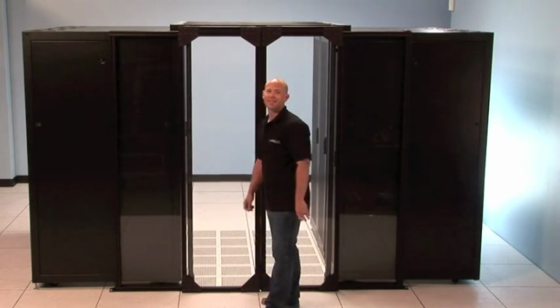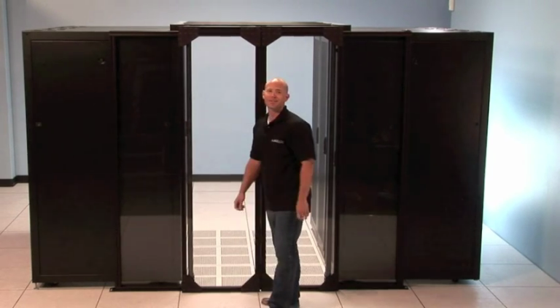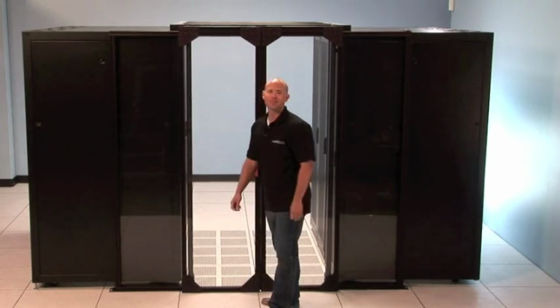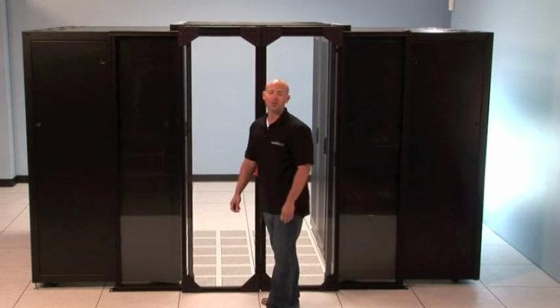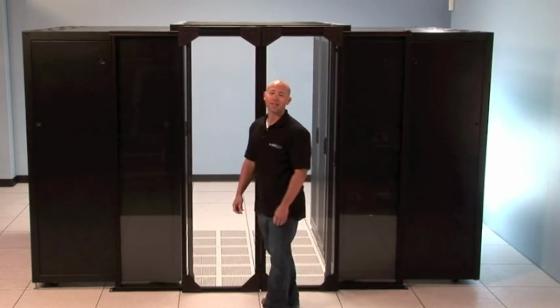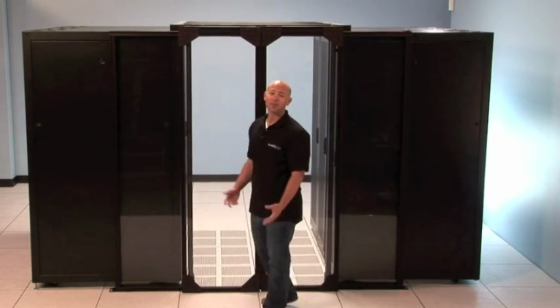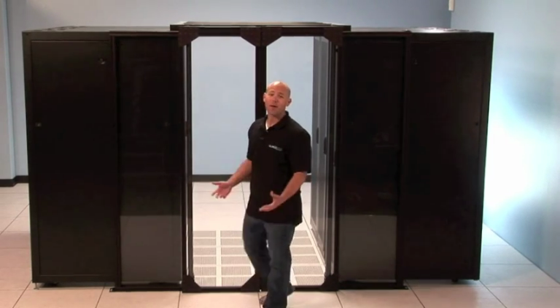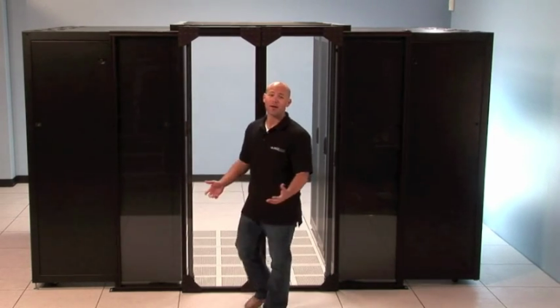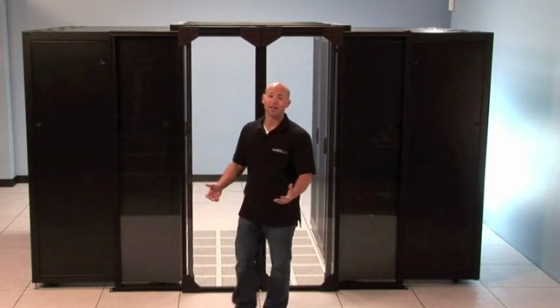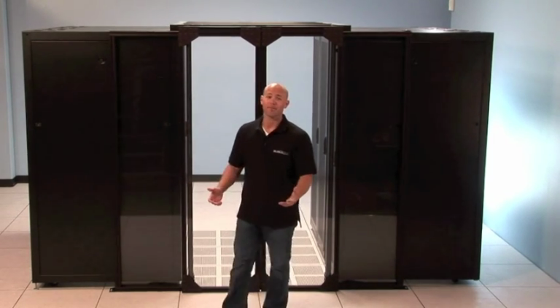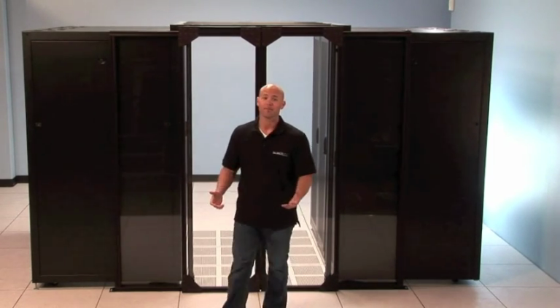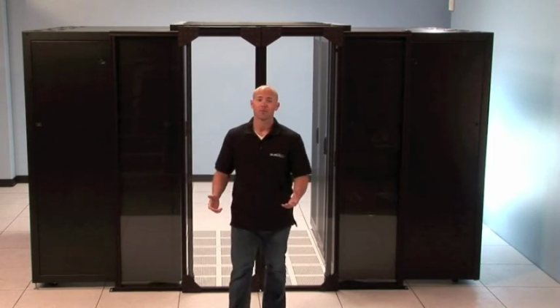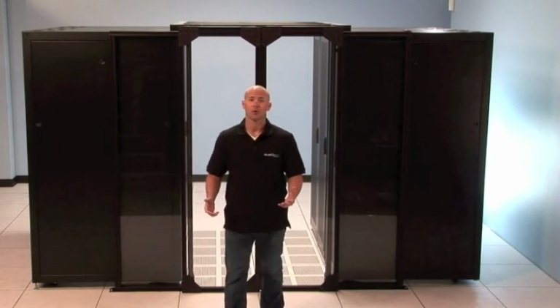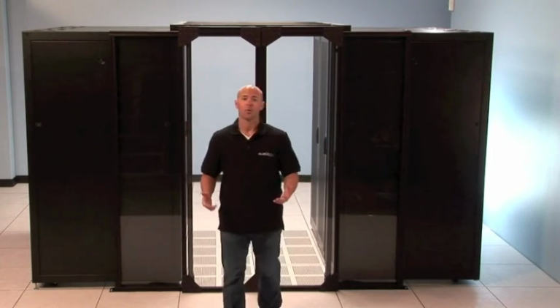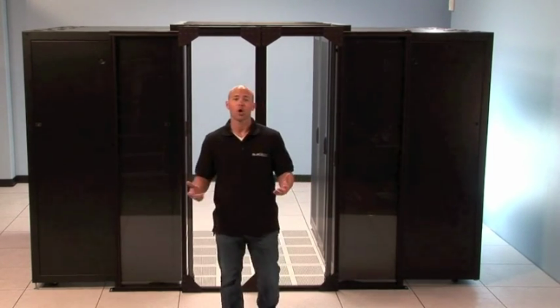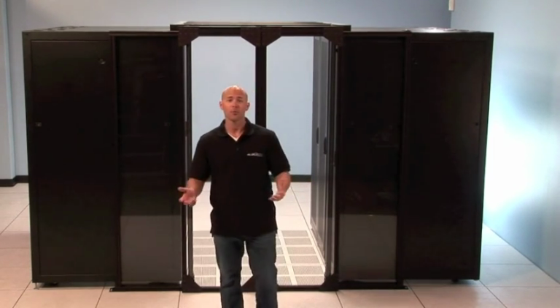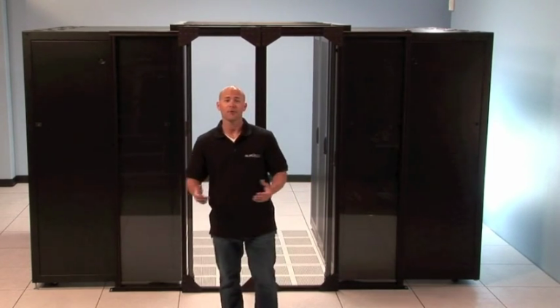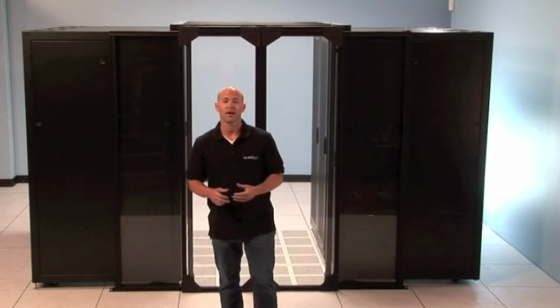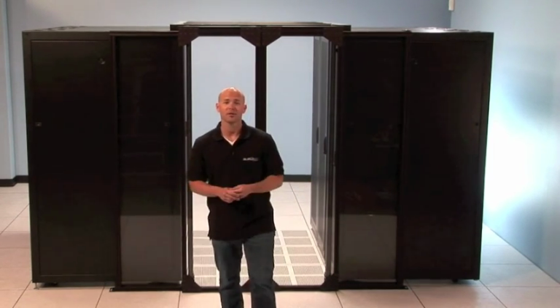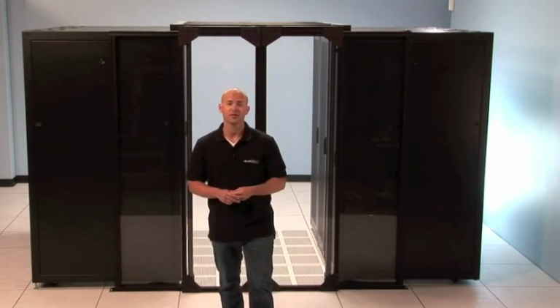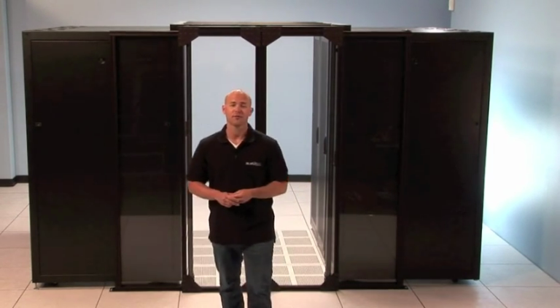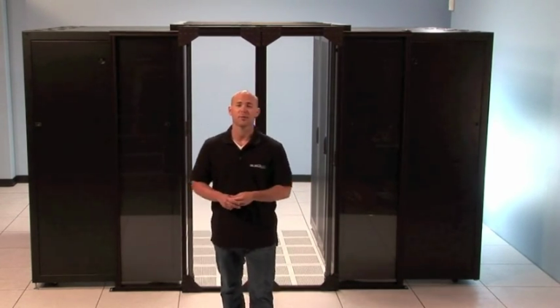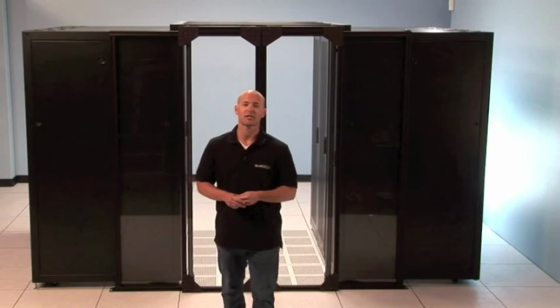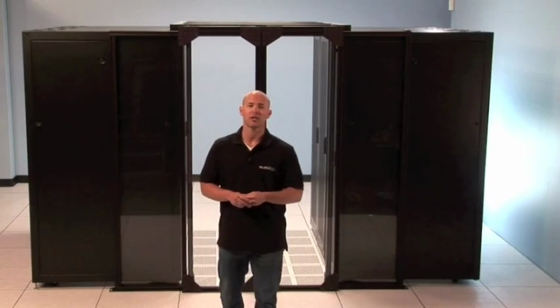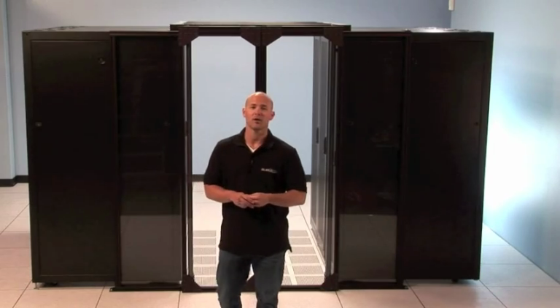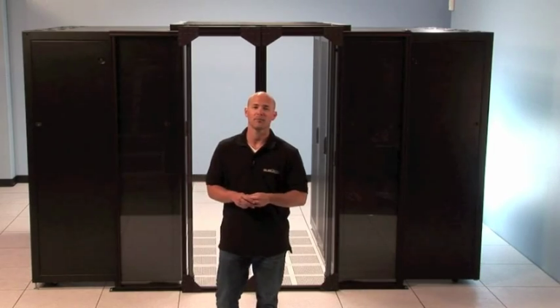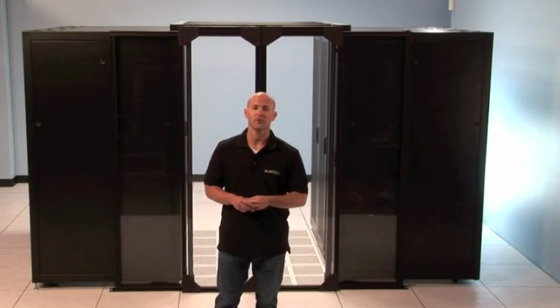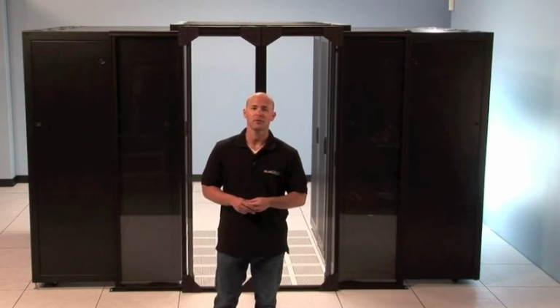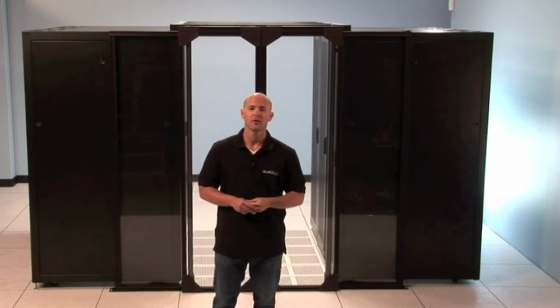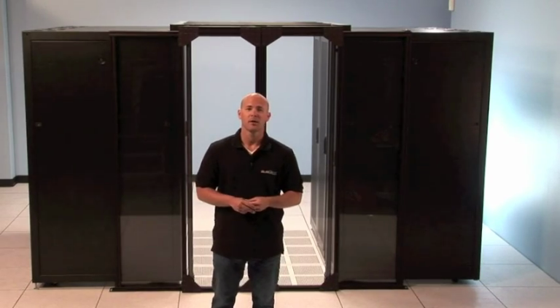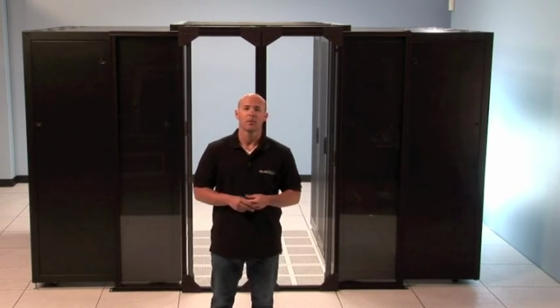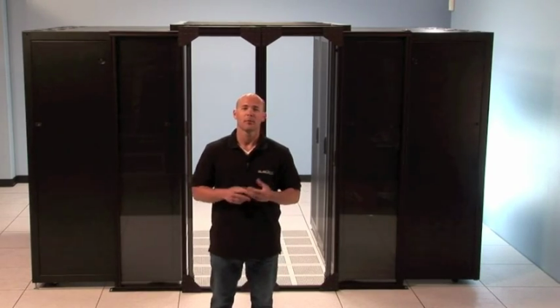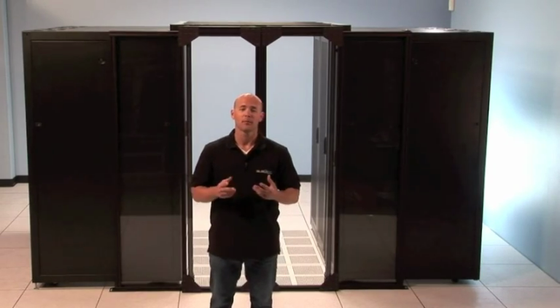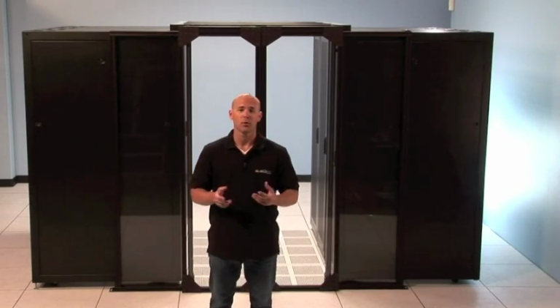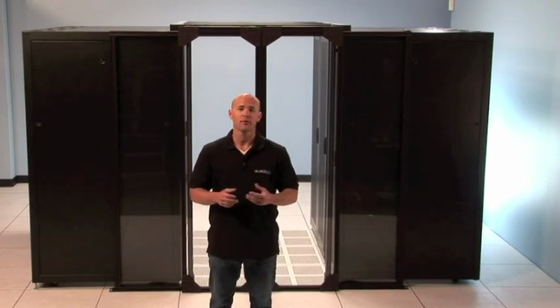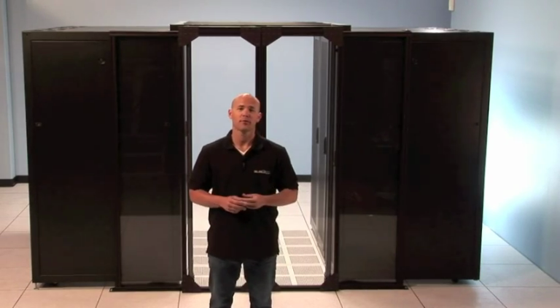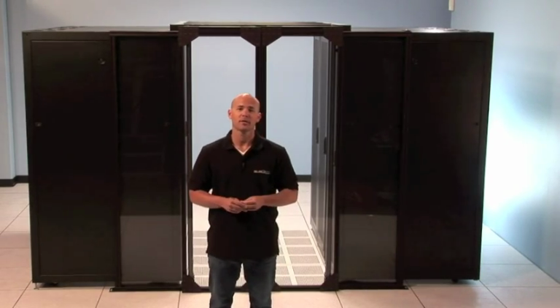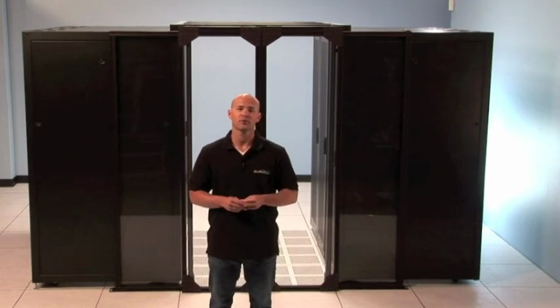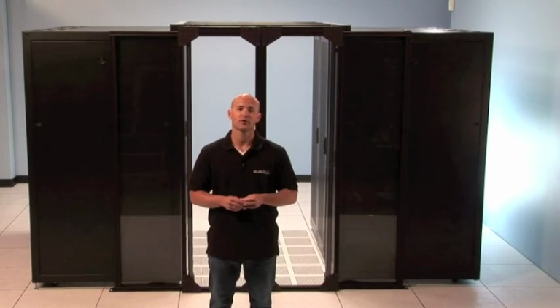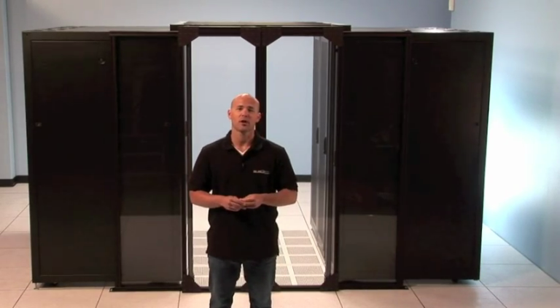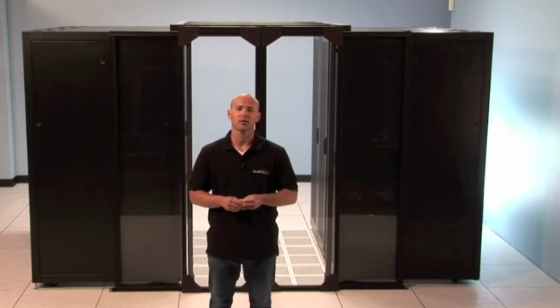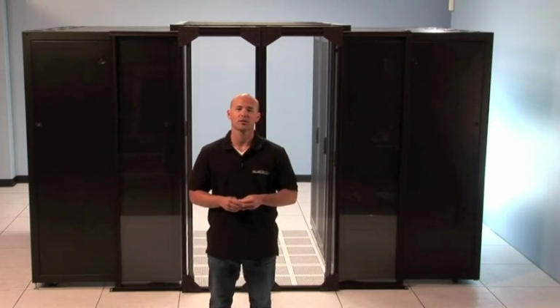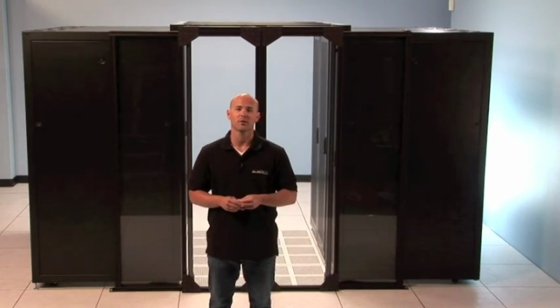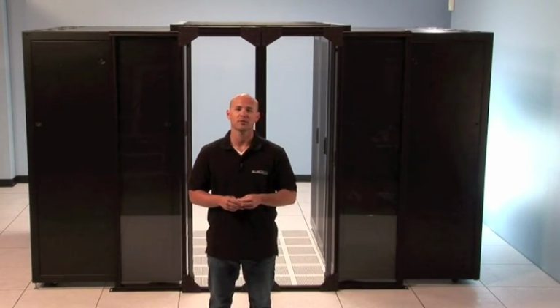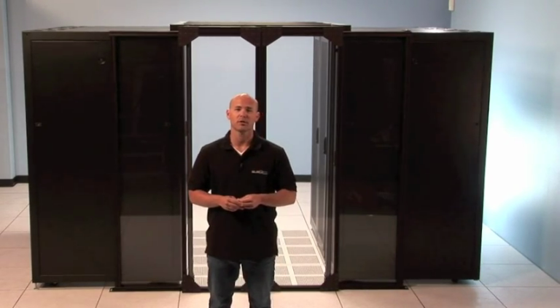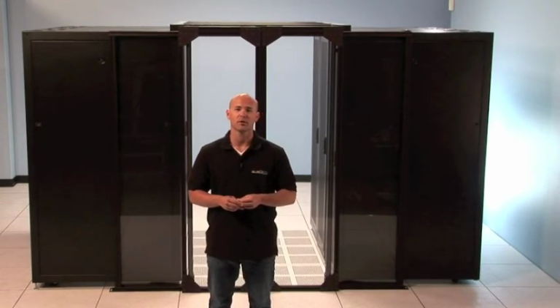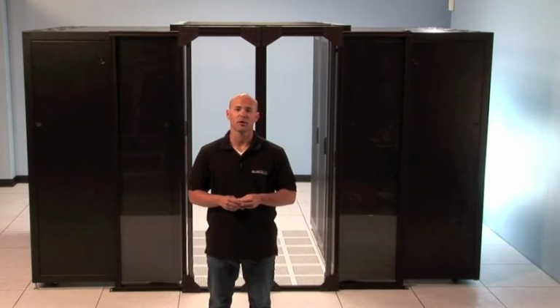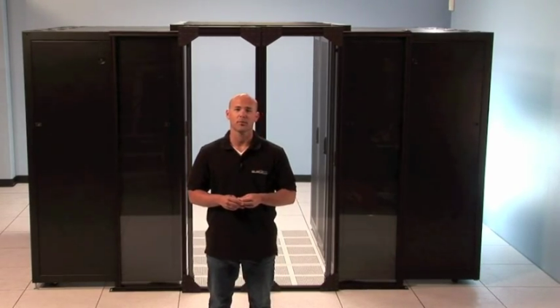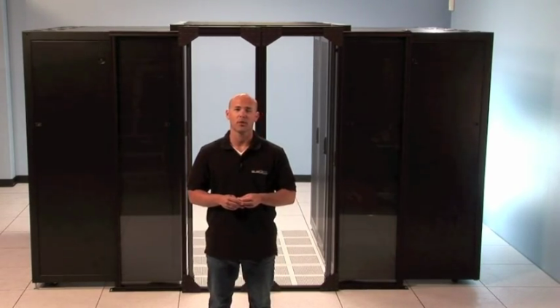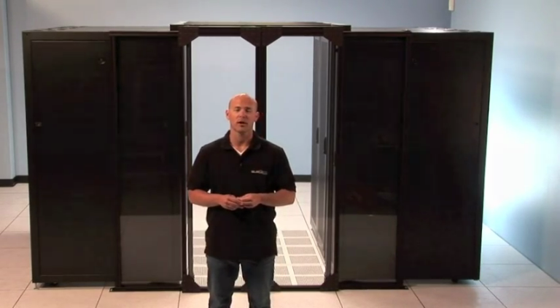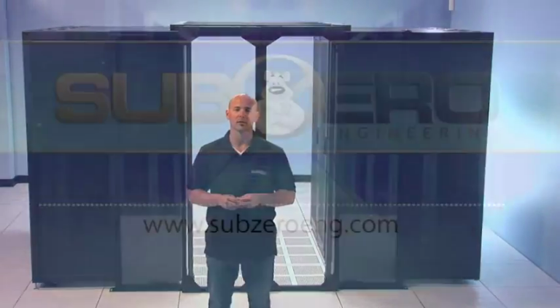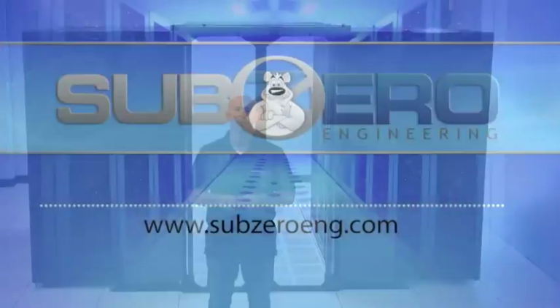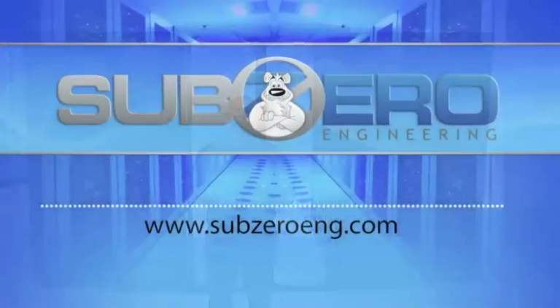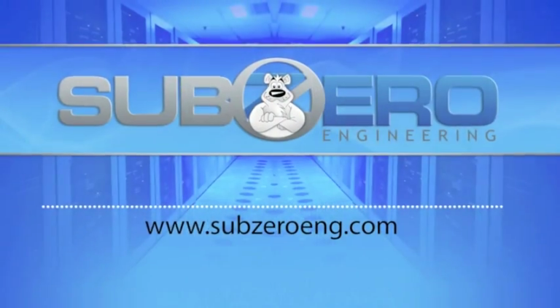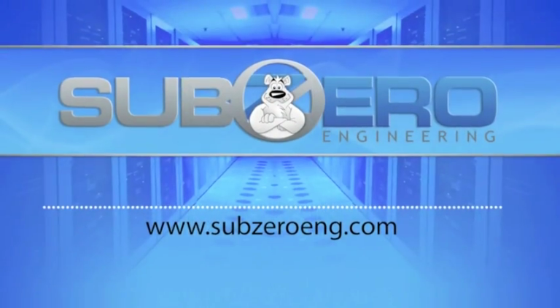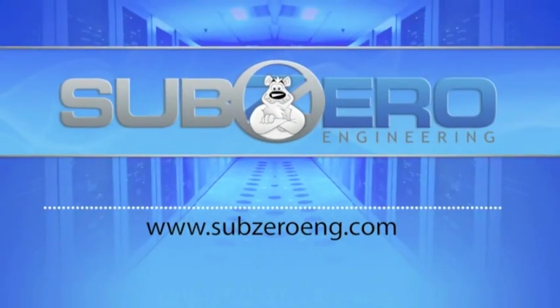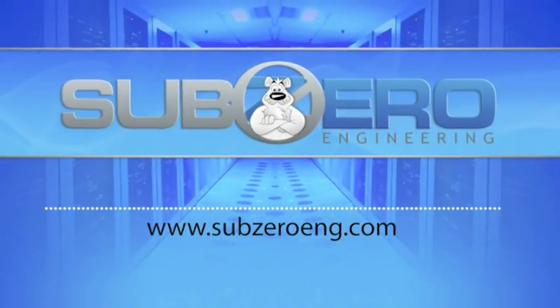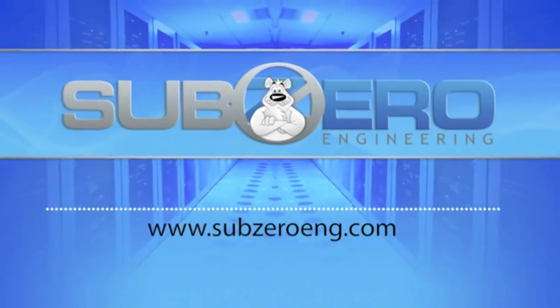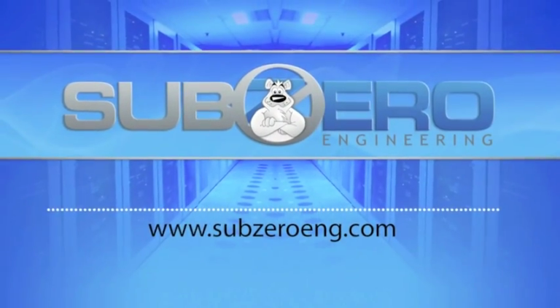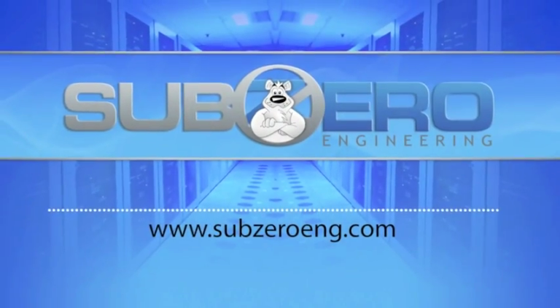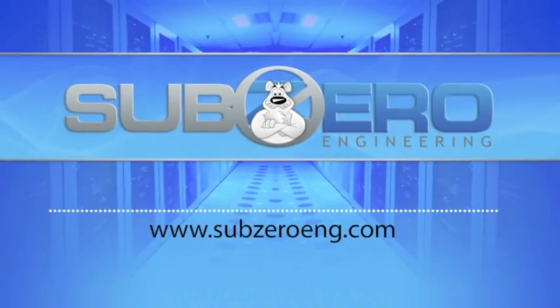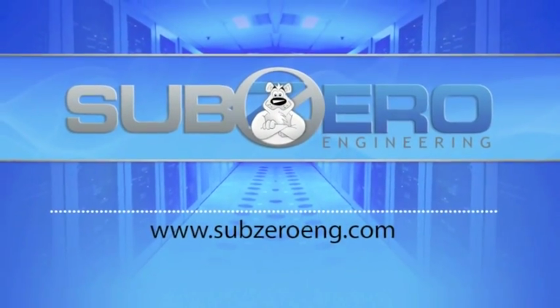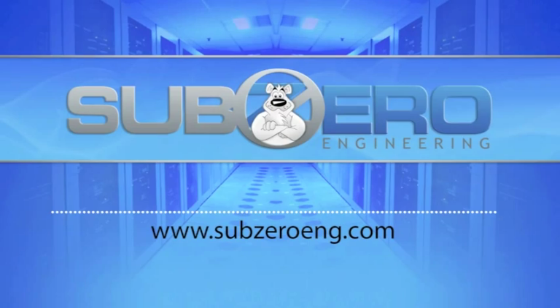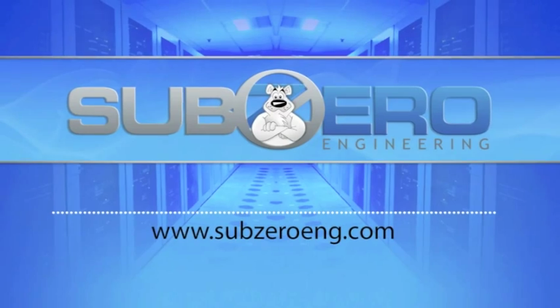So that's about it. We hope you found this information helpful, but for more information regarding Sub-Zero and our products, please visit us at our website.